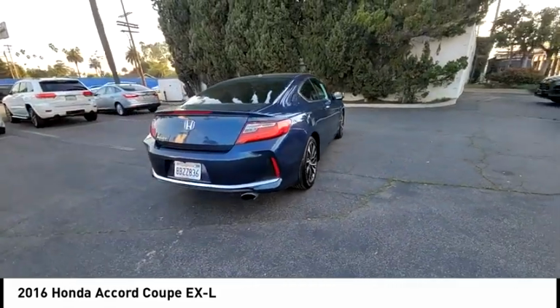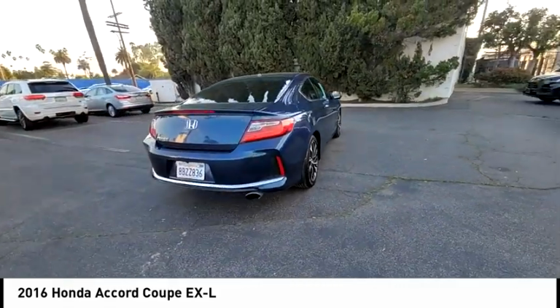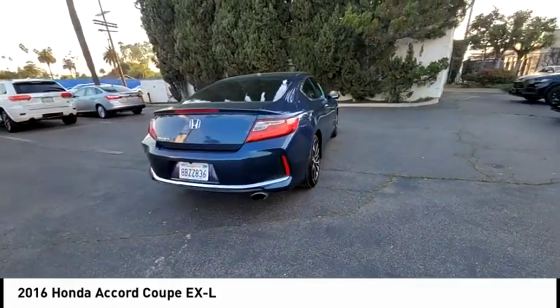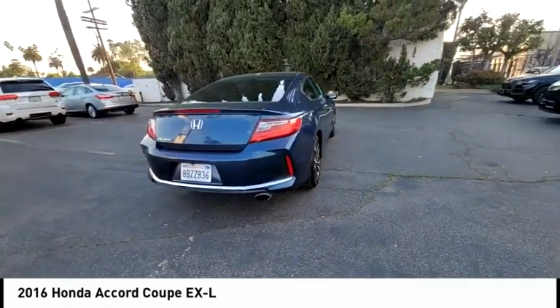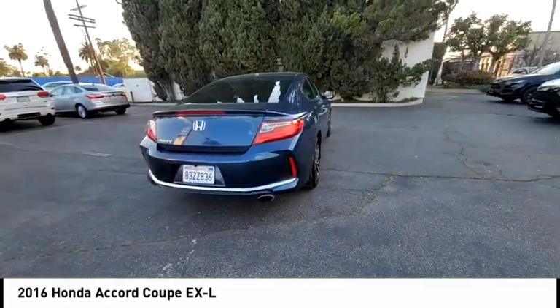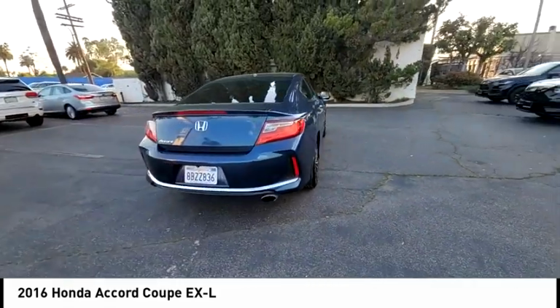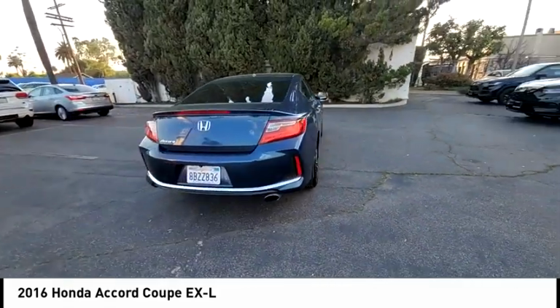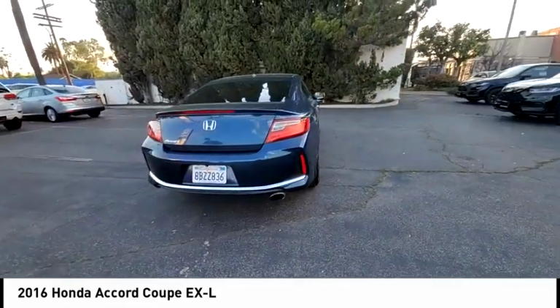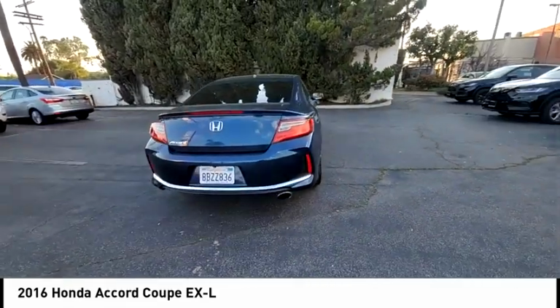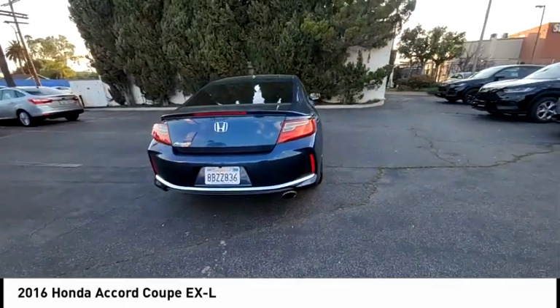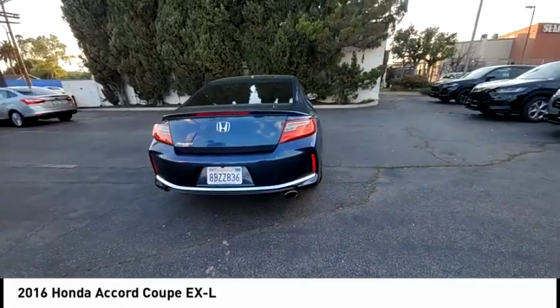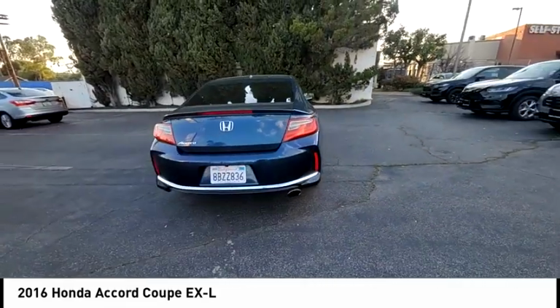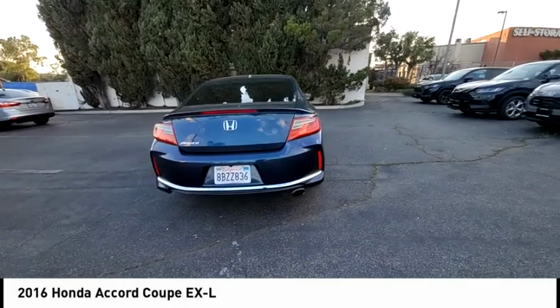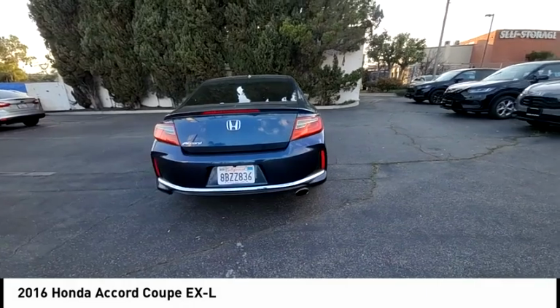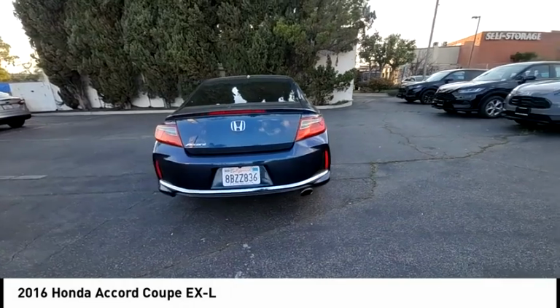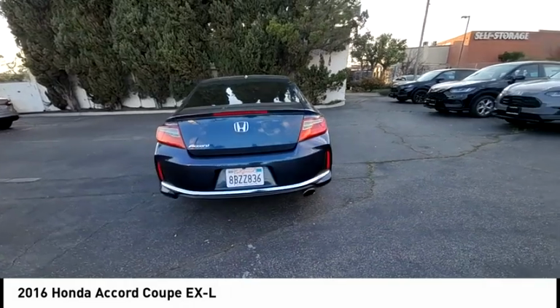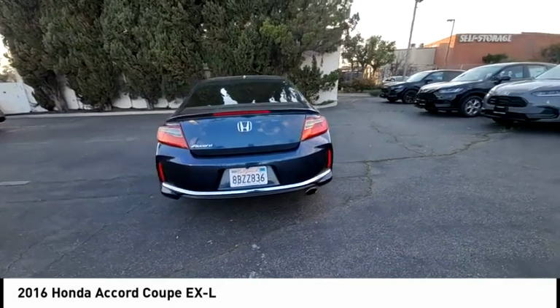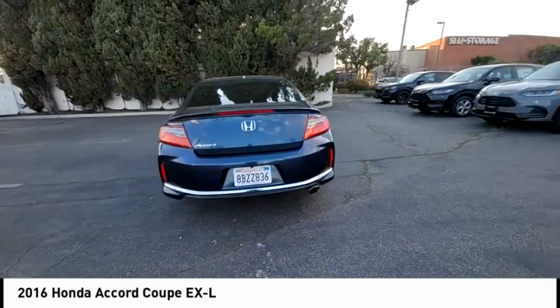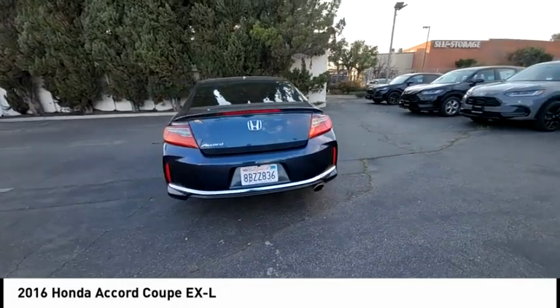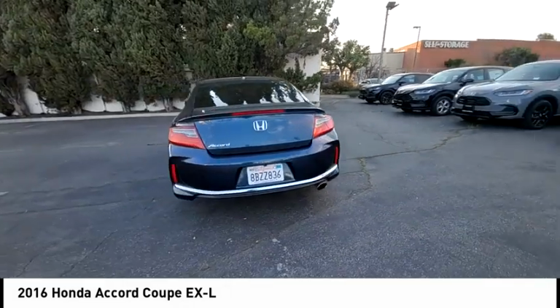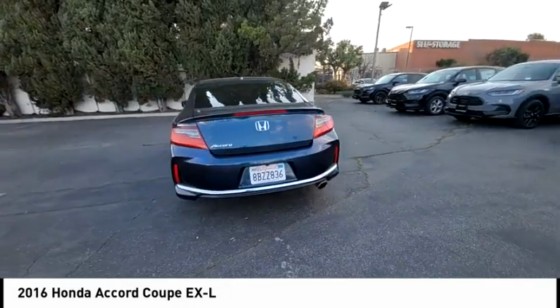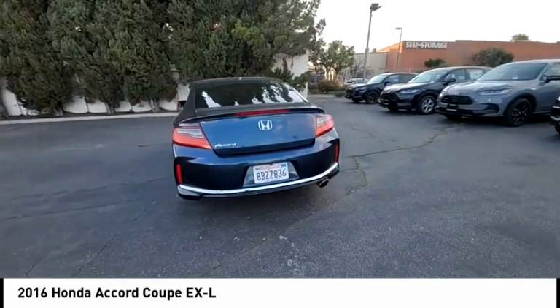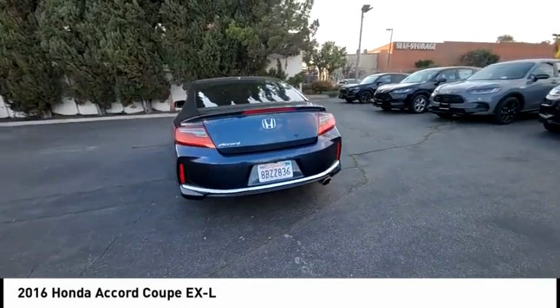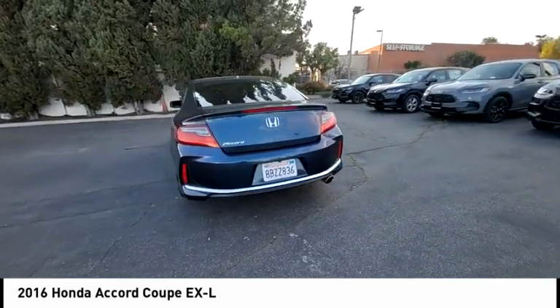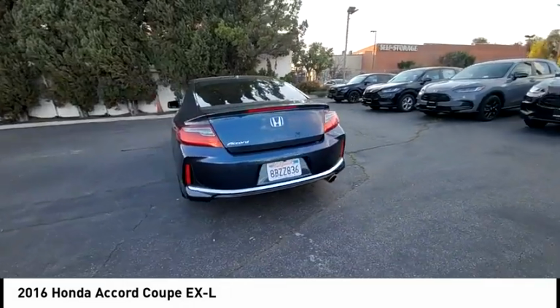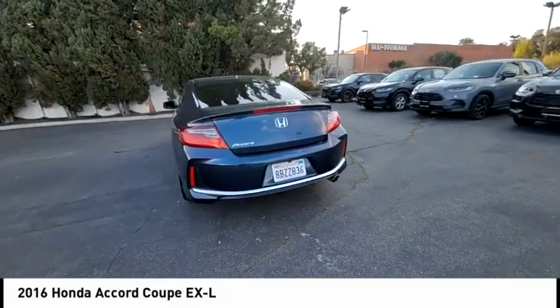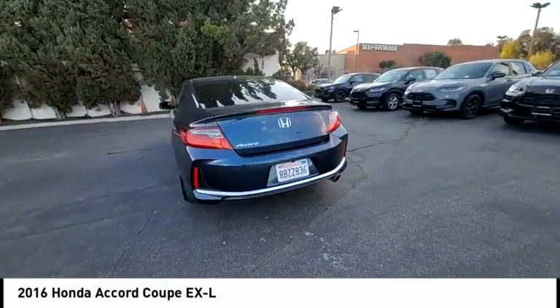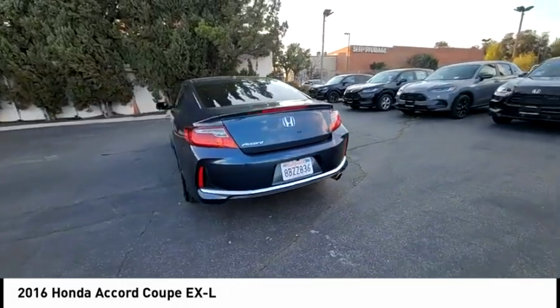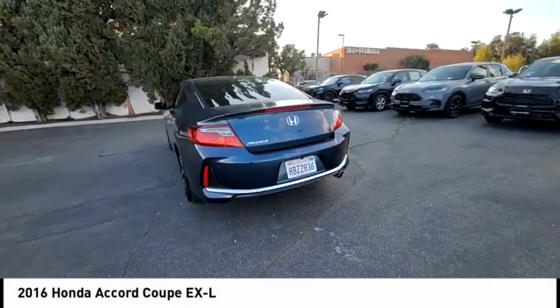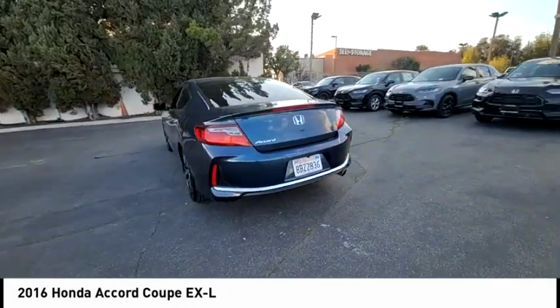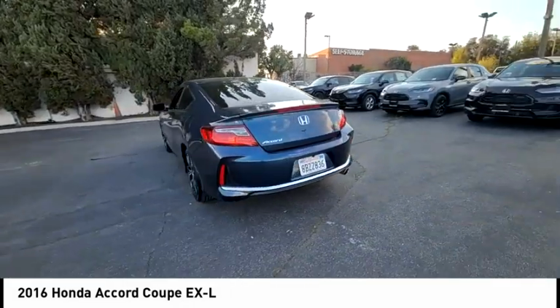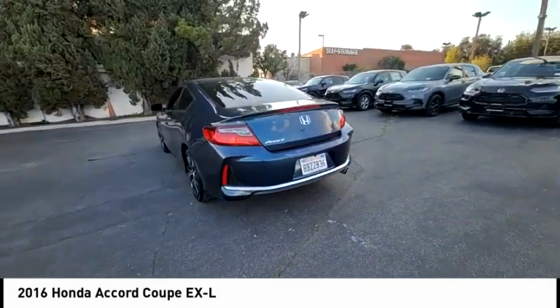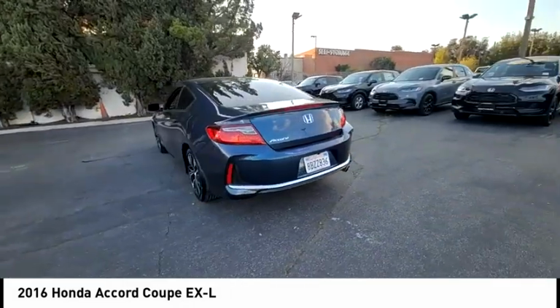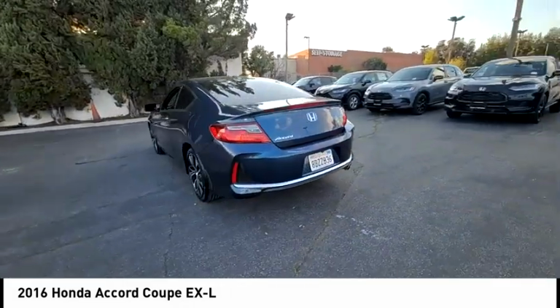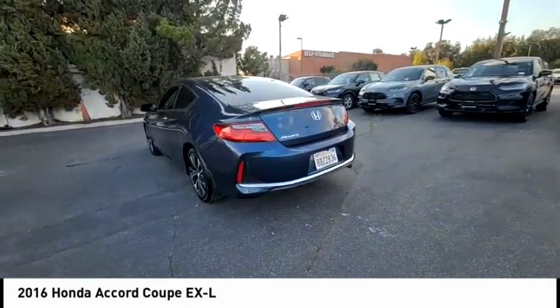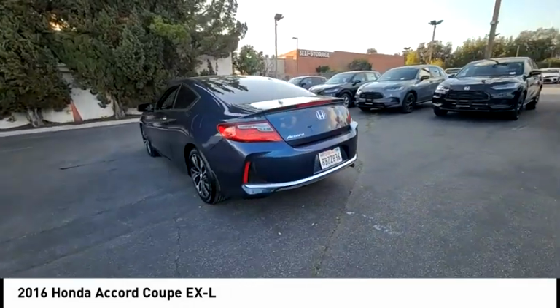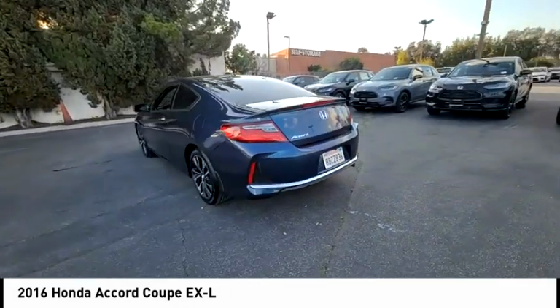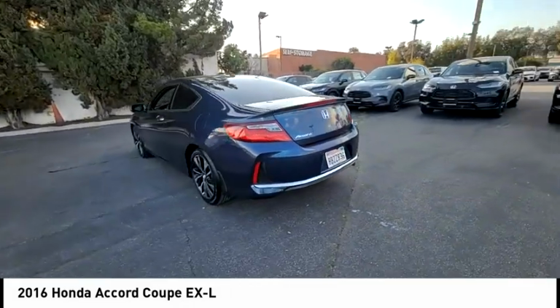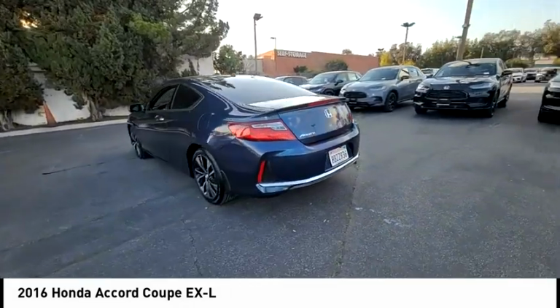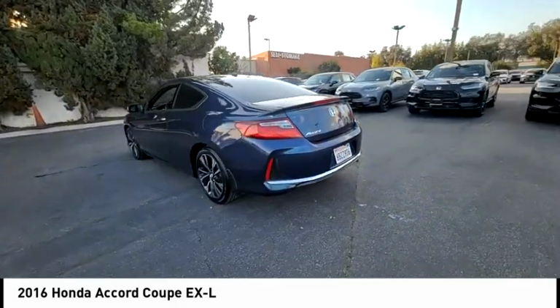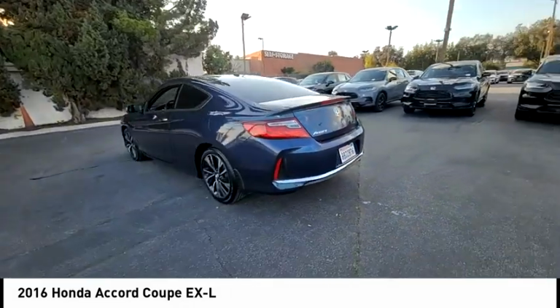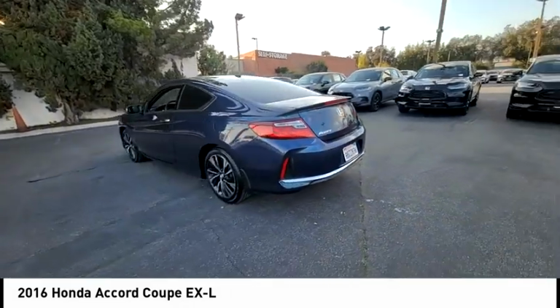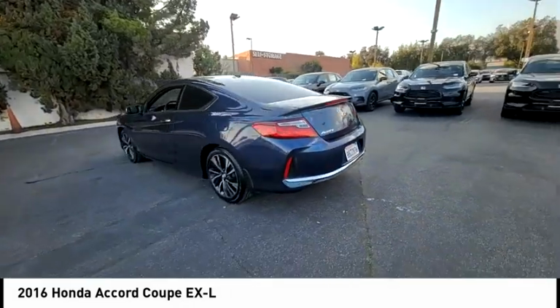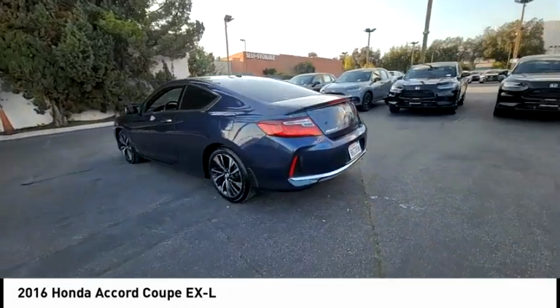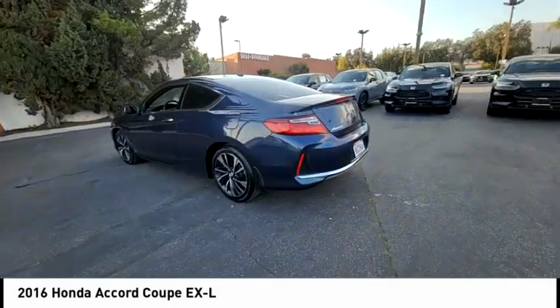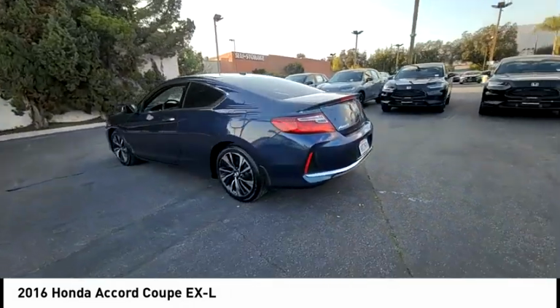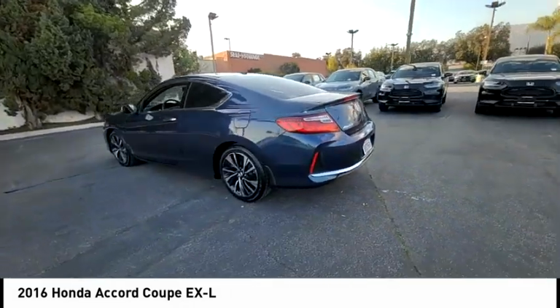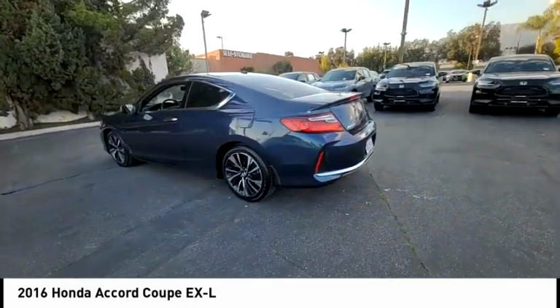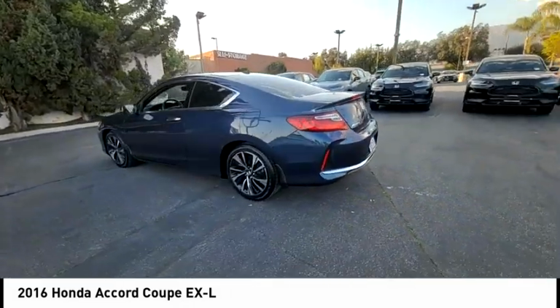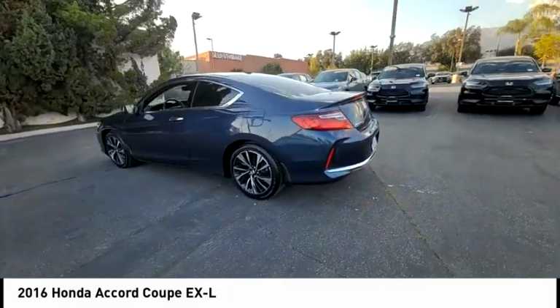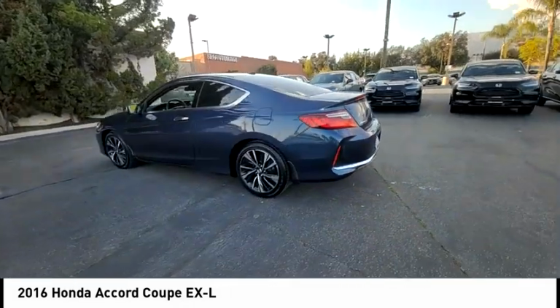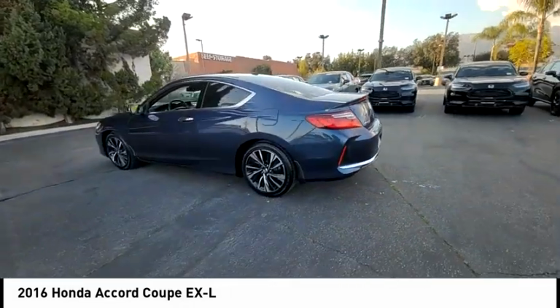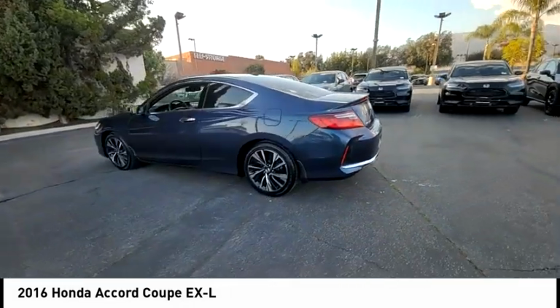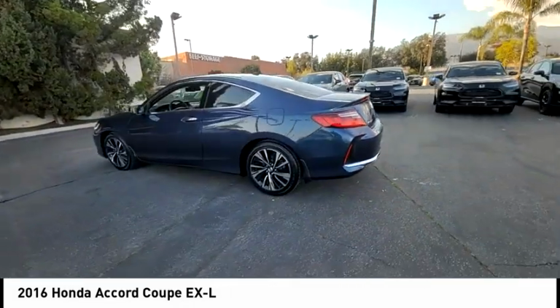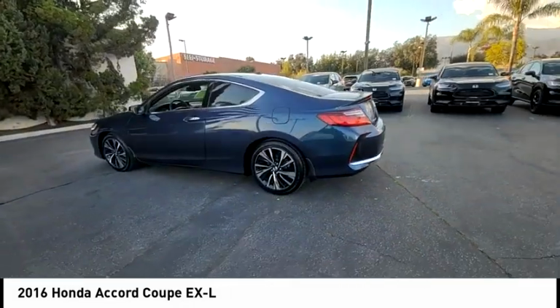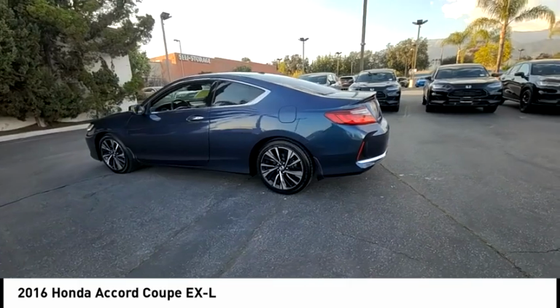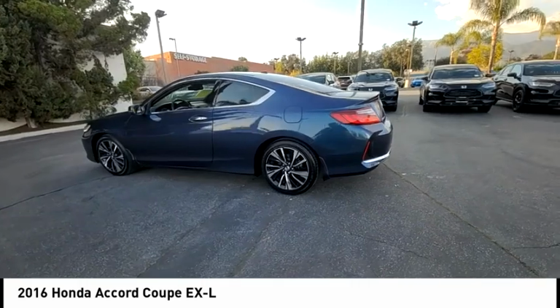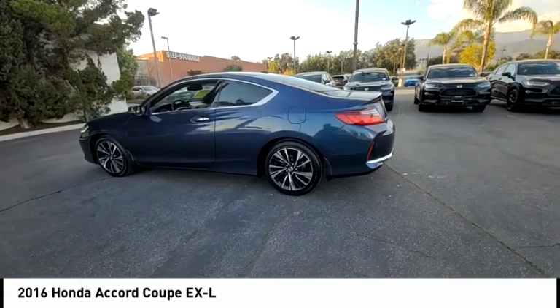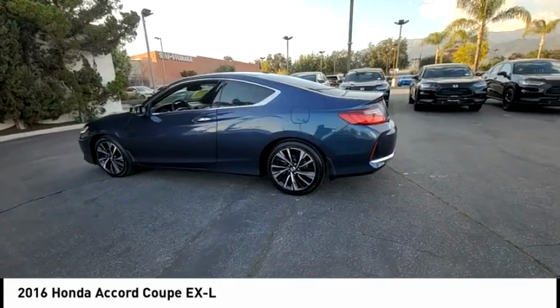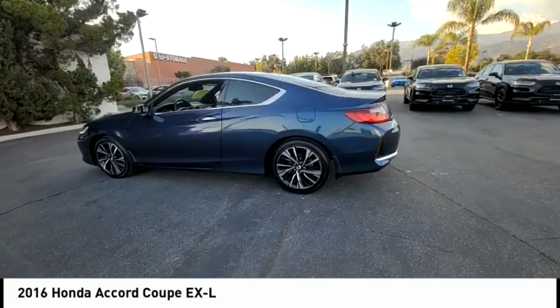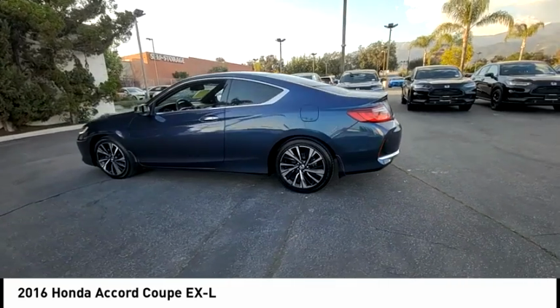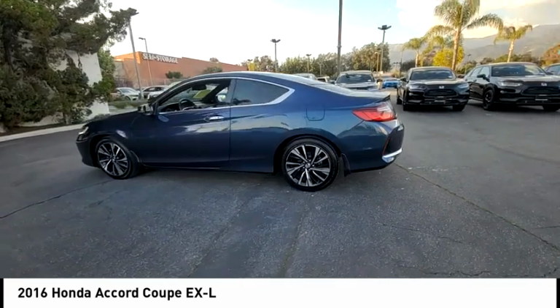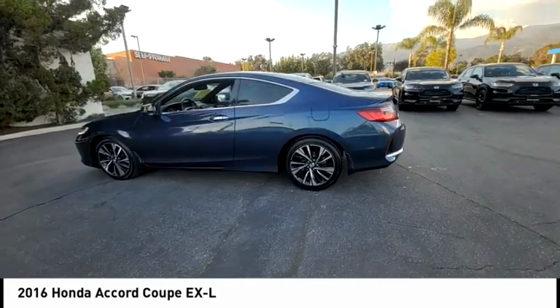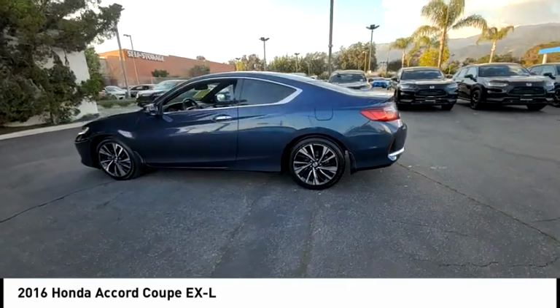This vehicle has less than 85,000 miles. Wouldn't you look great in this vehicle? Stop in today and see for yourself.